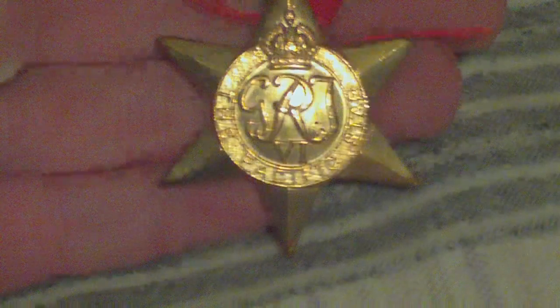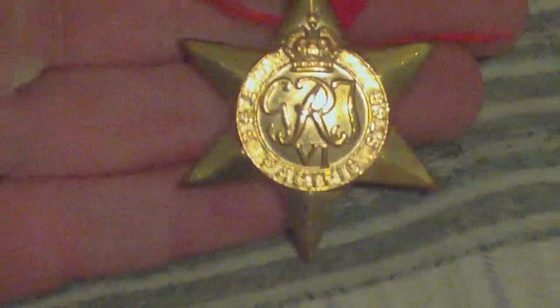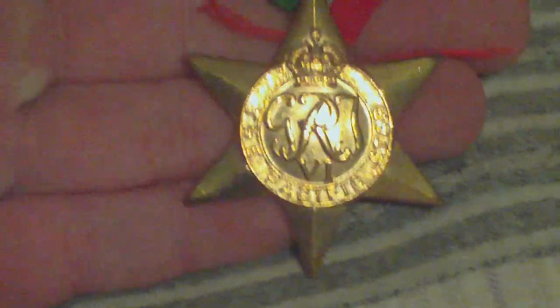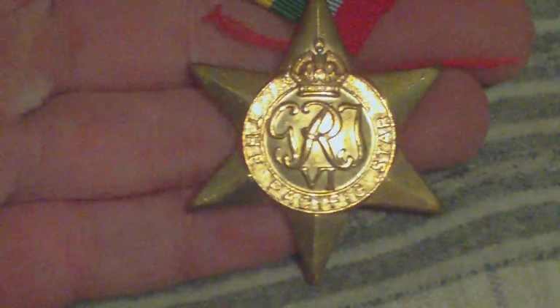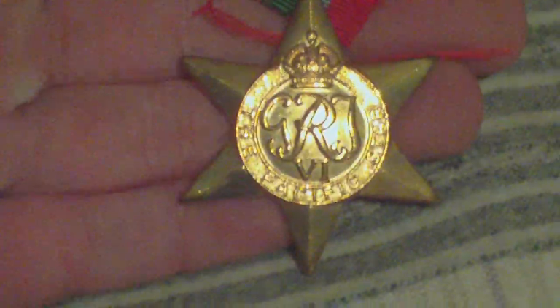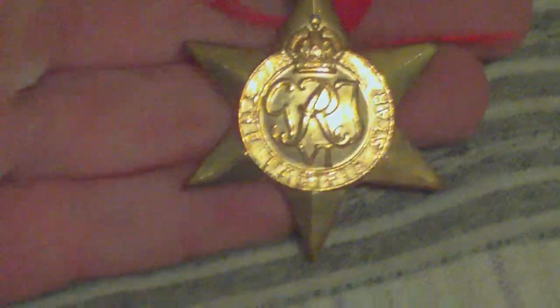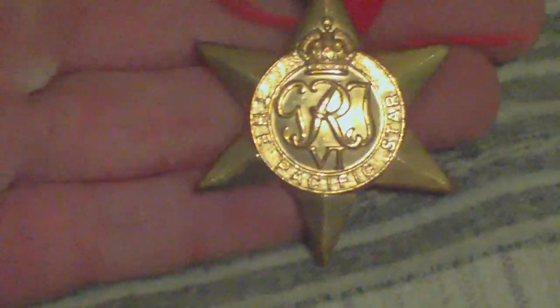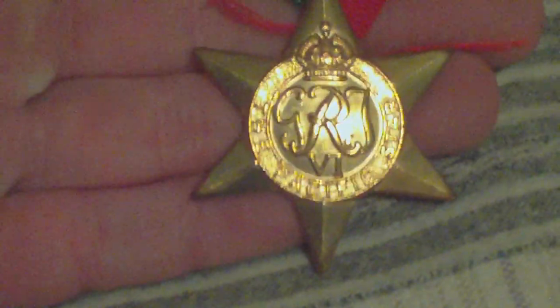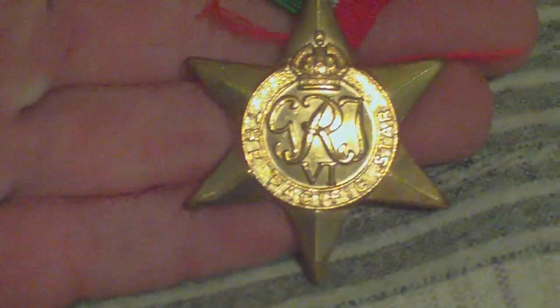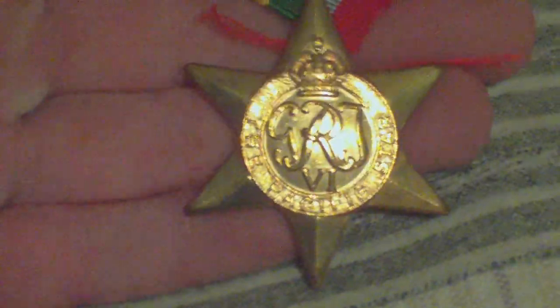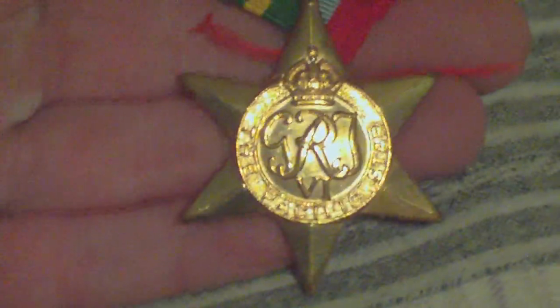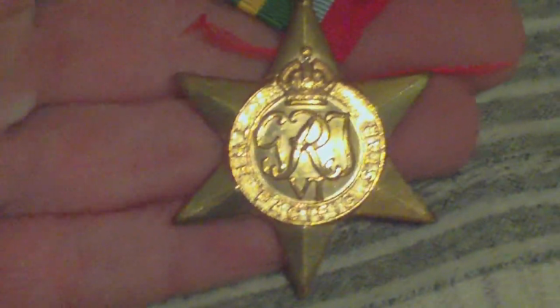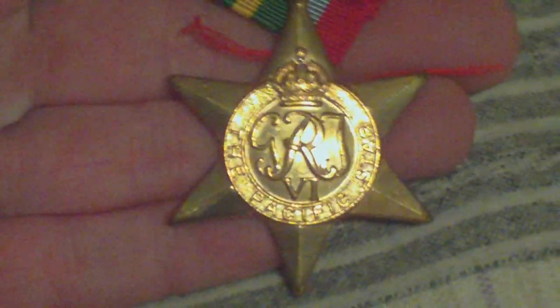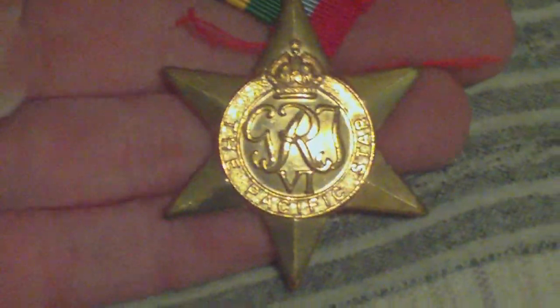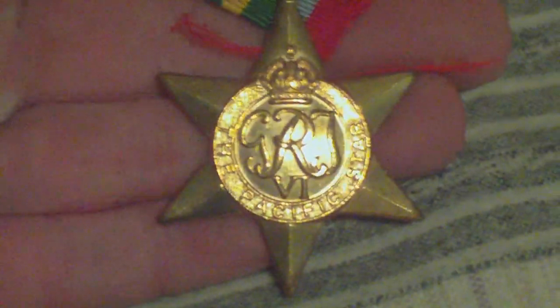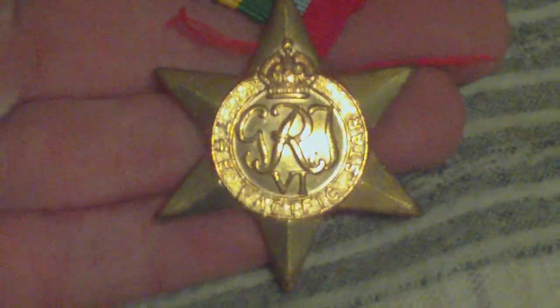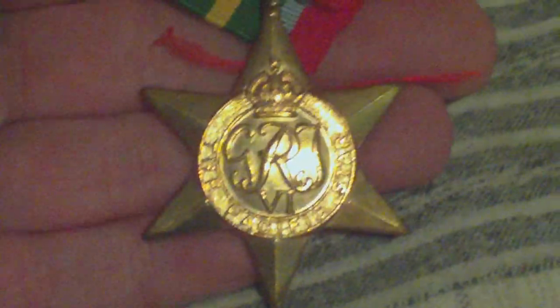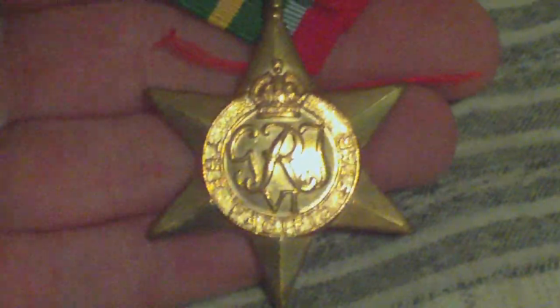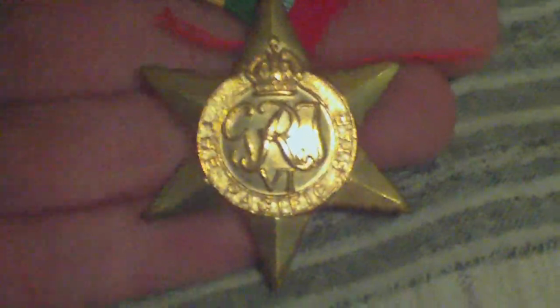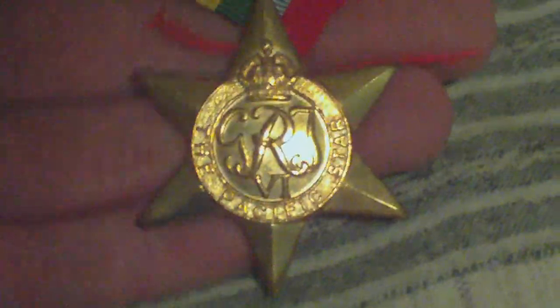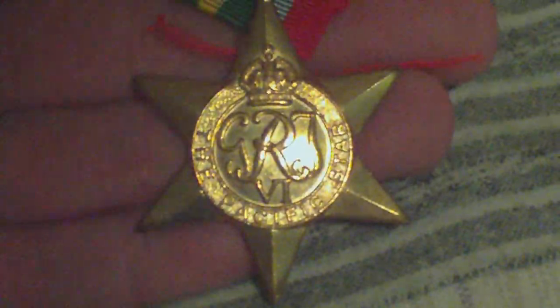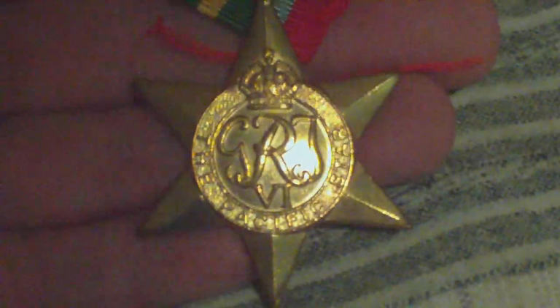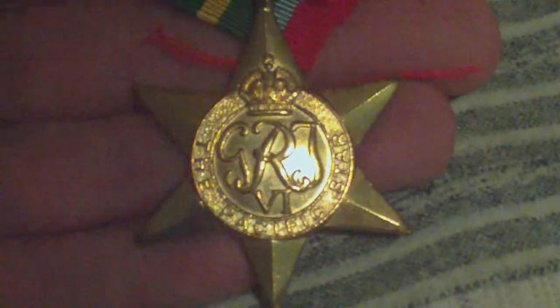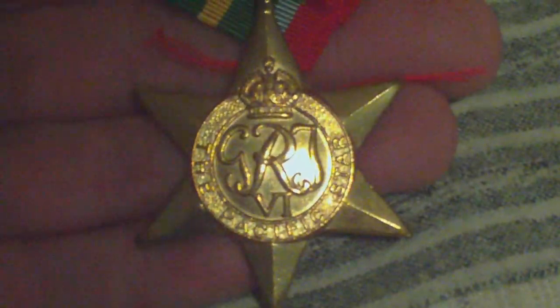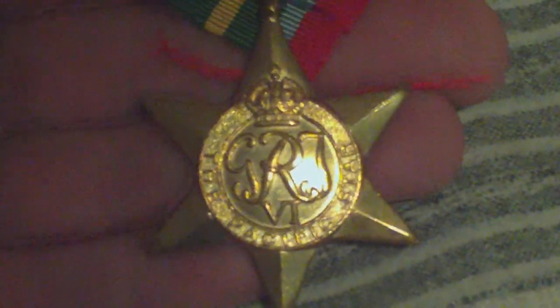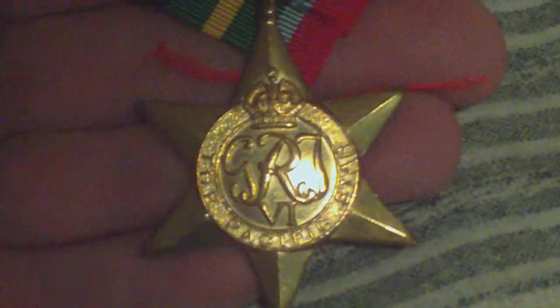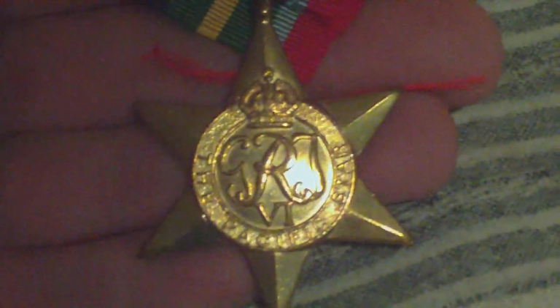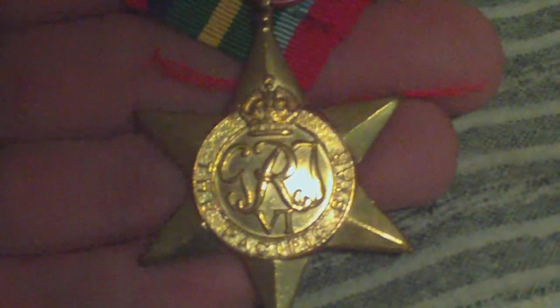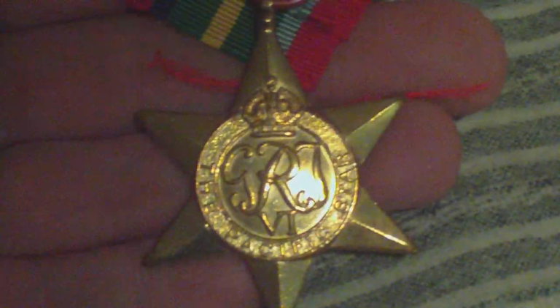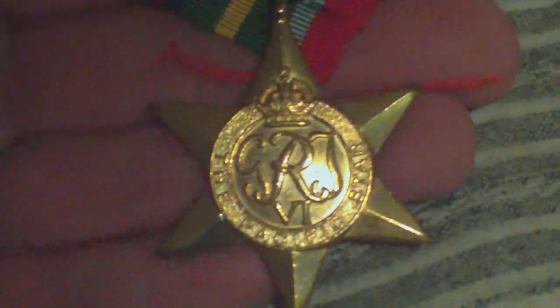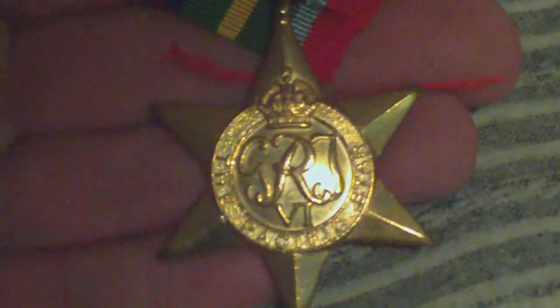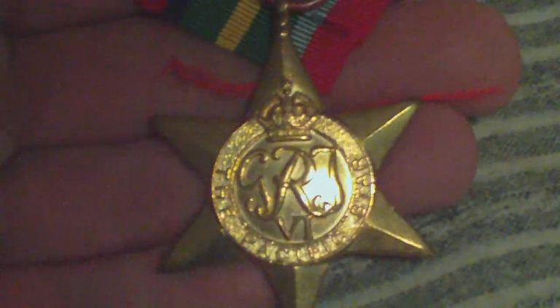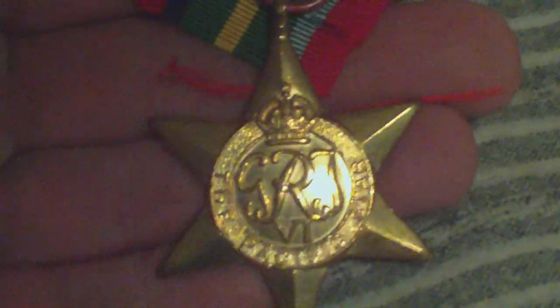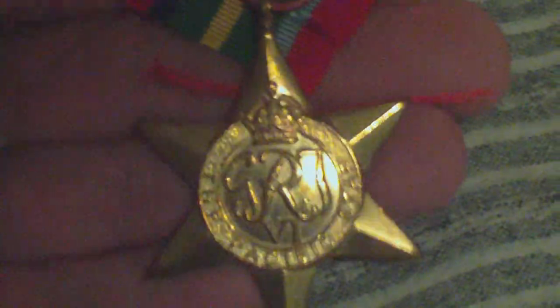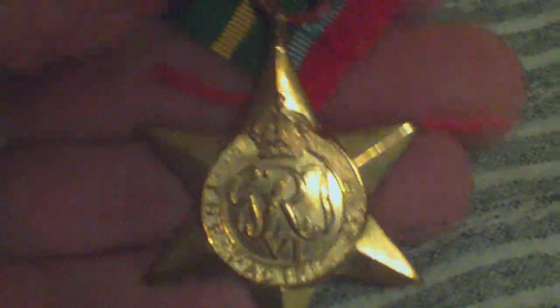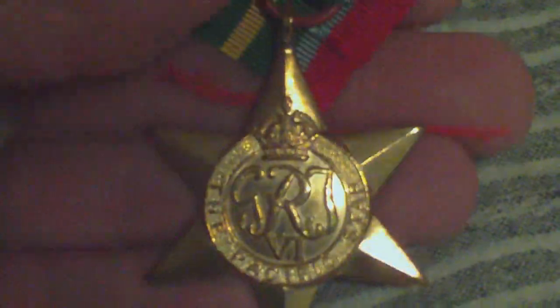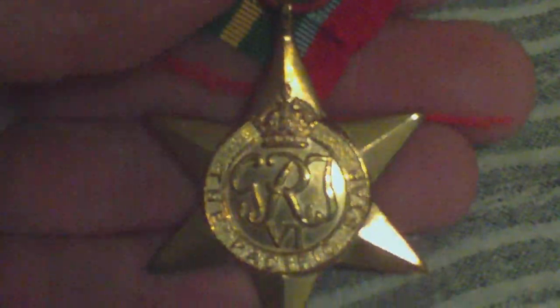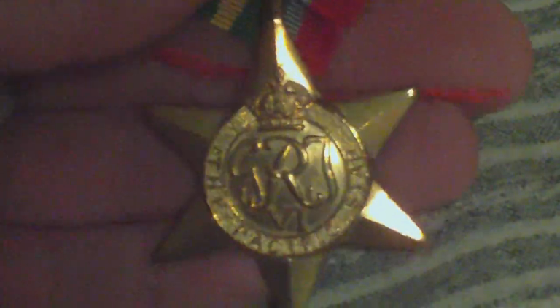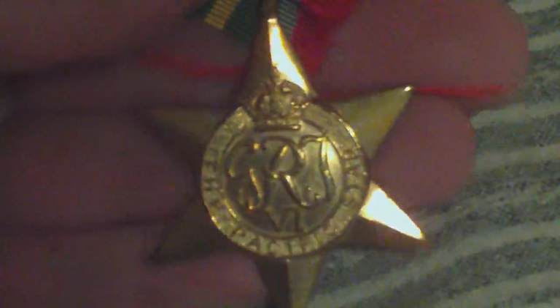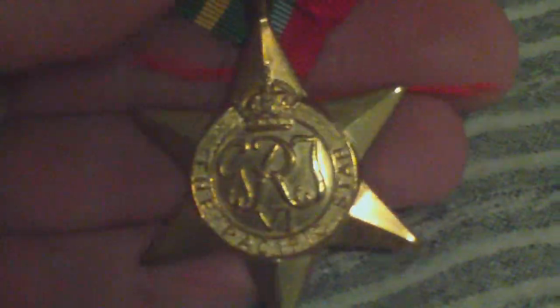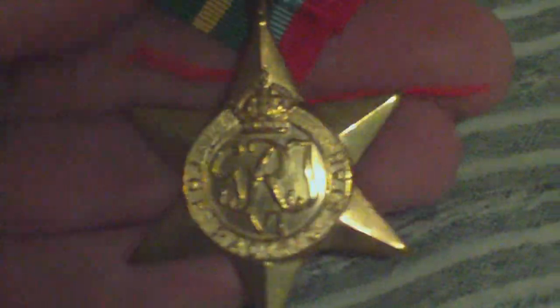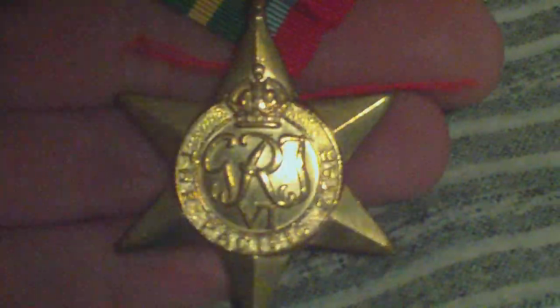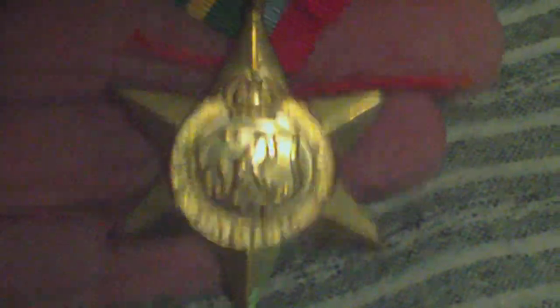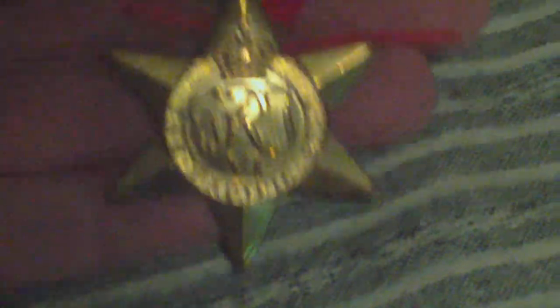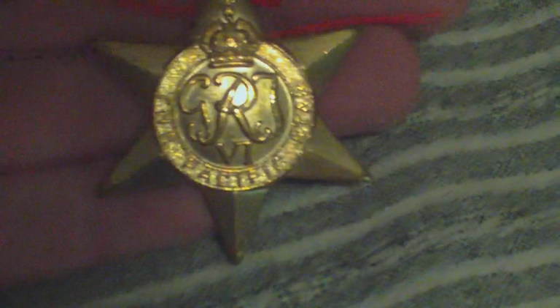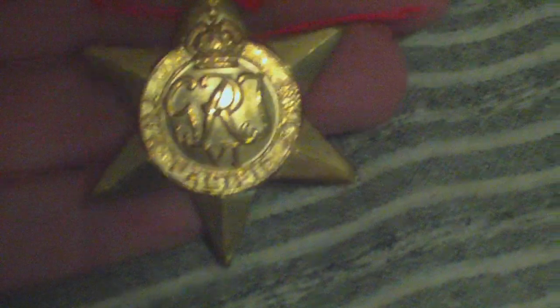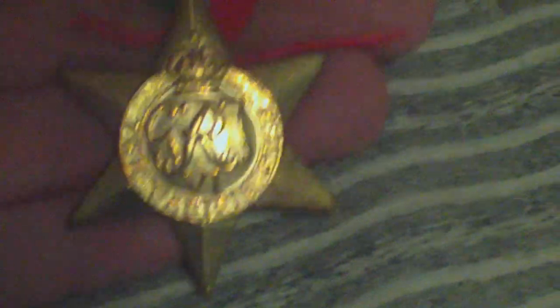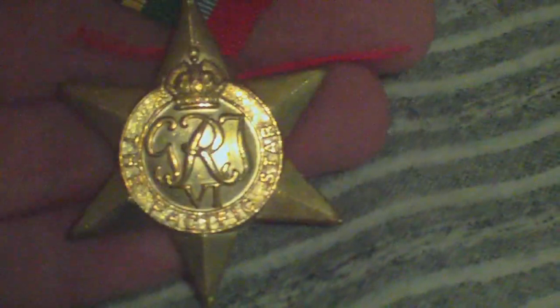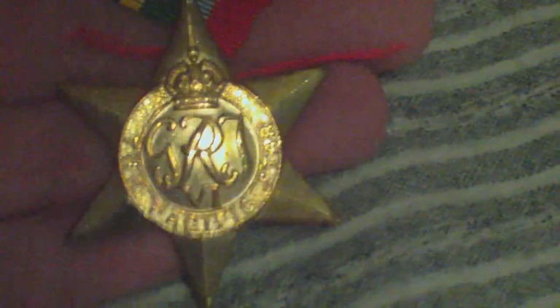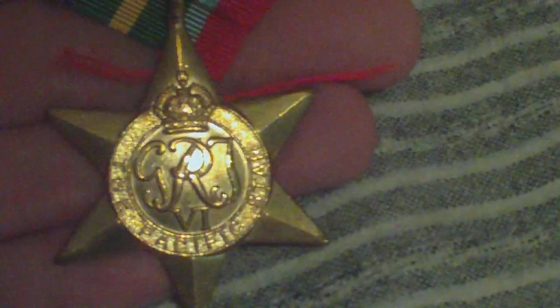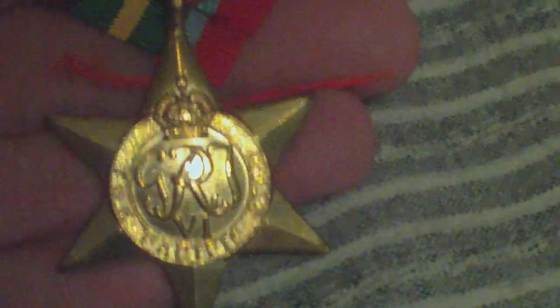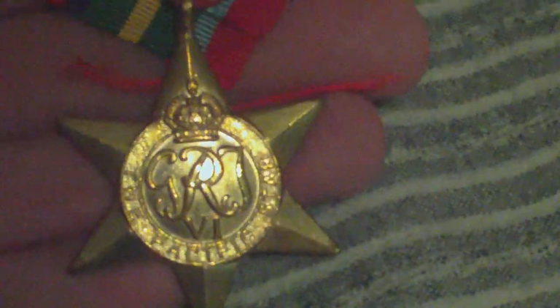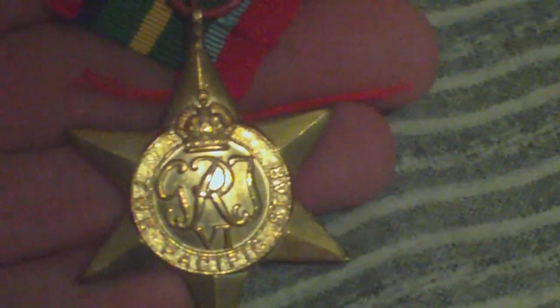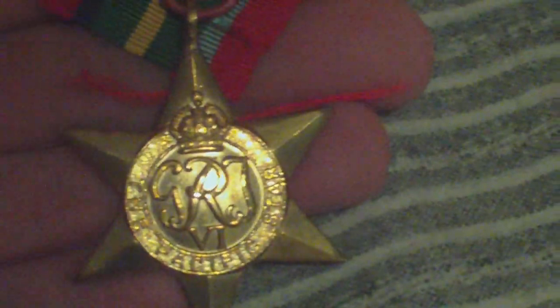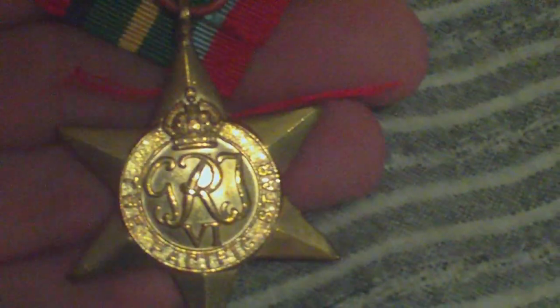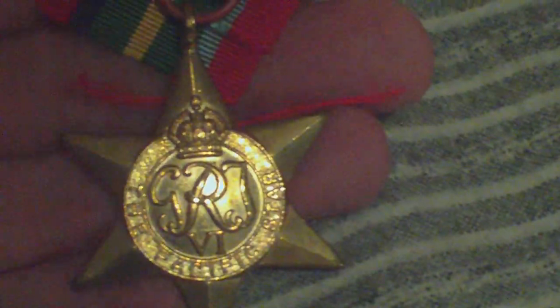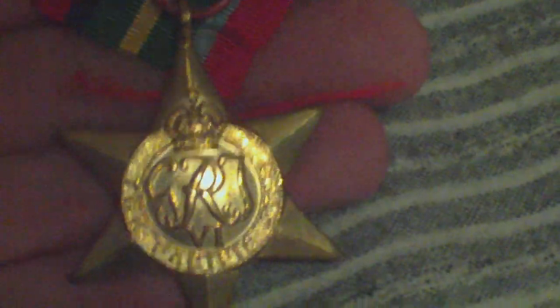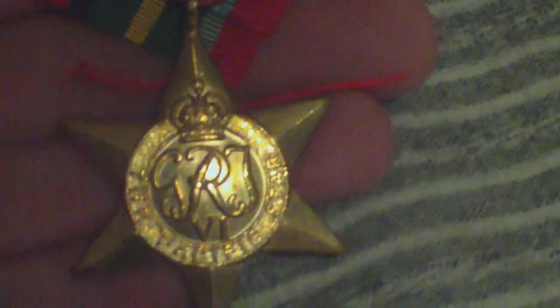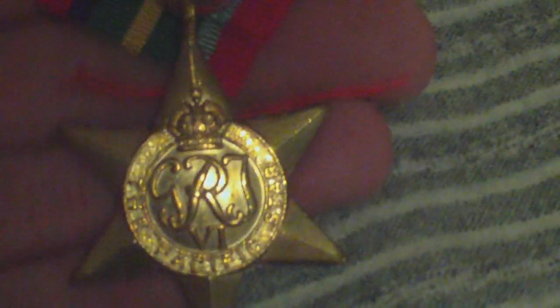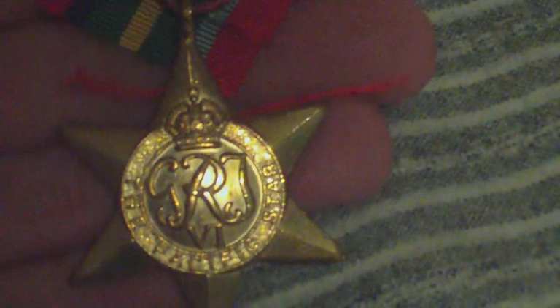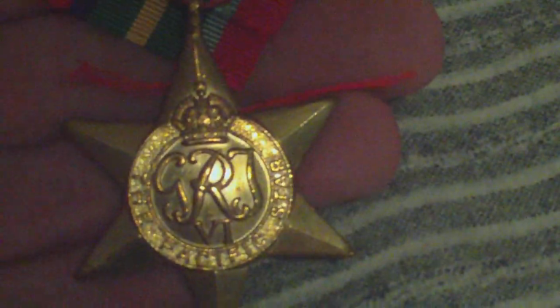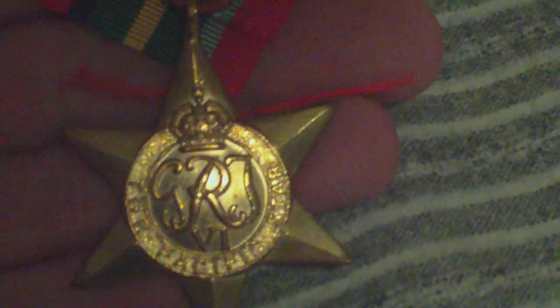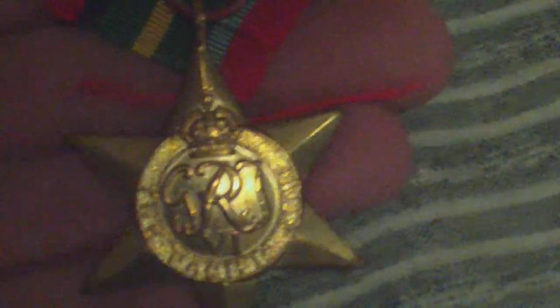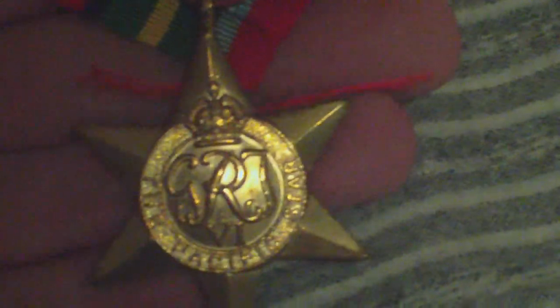This is the Pacific Star, awarded for operation in the Pacific area between 1941 and 1945, issued to British and Commonwealth forces.